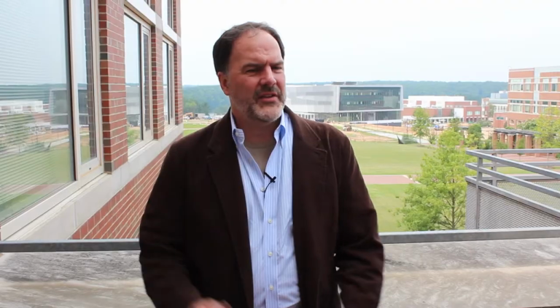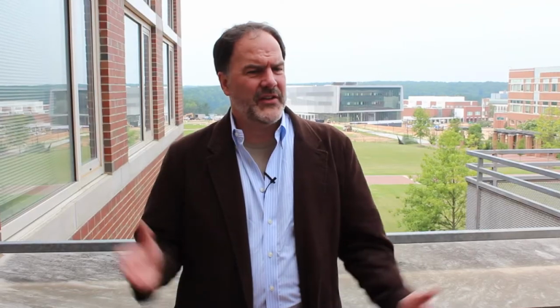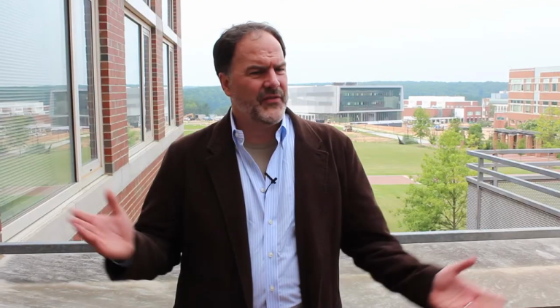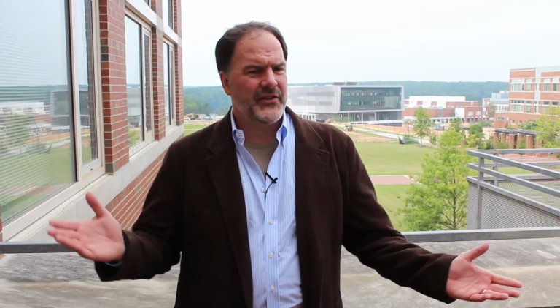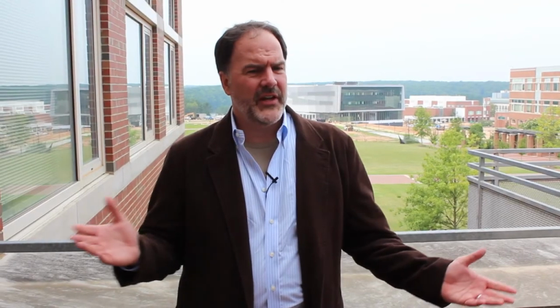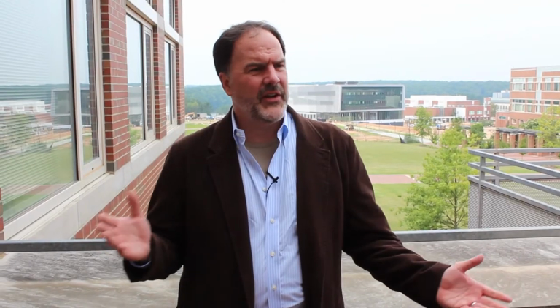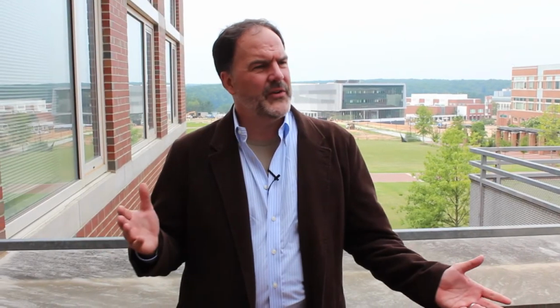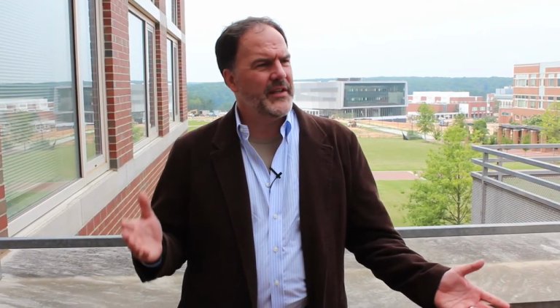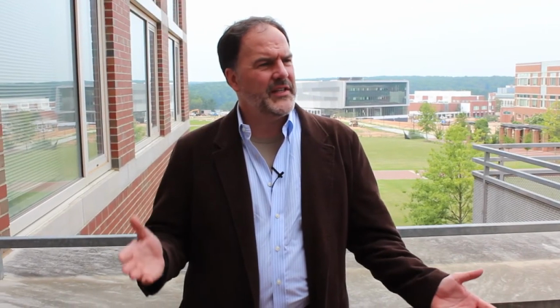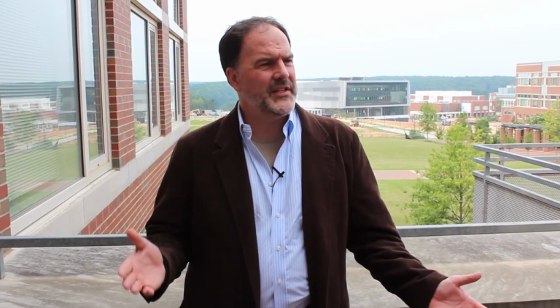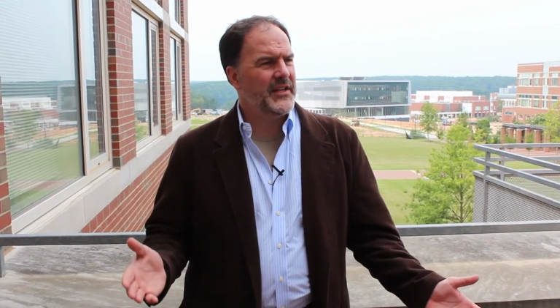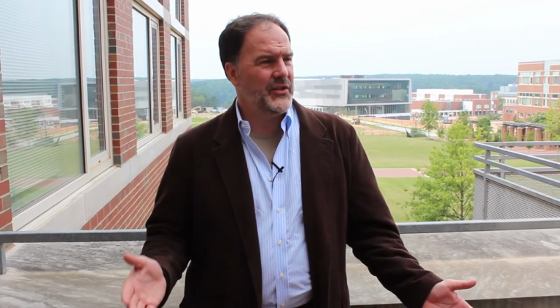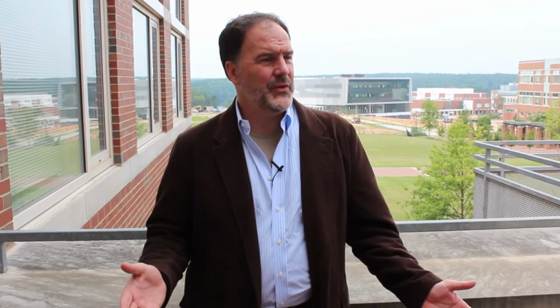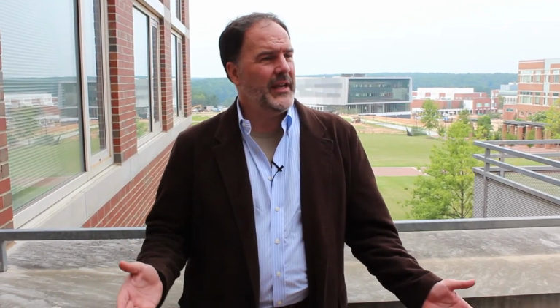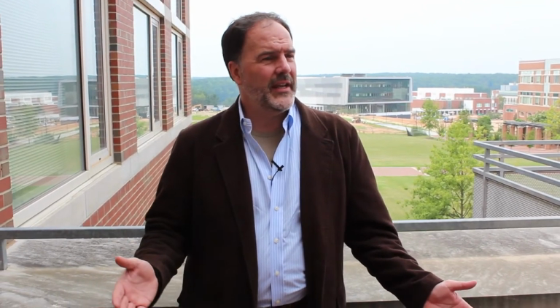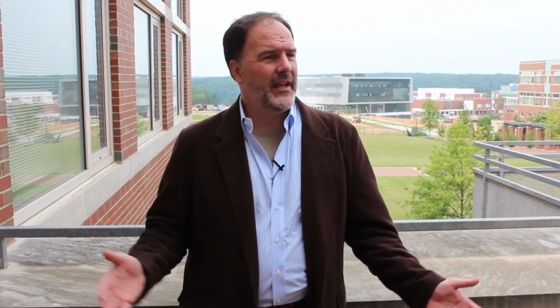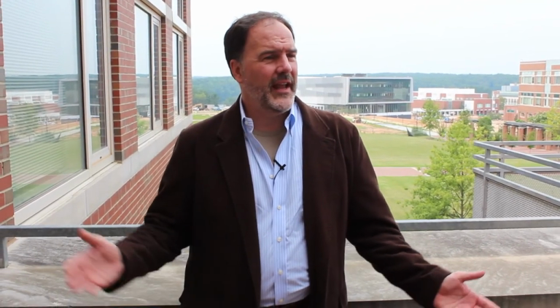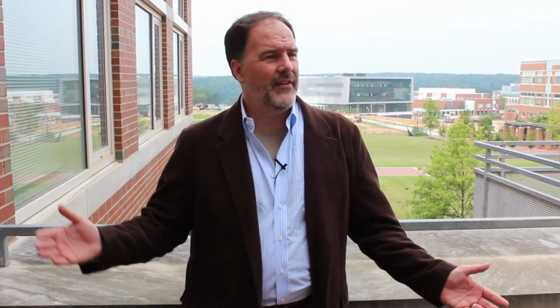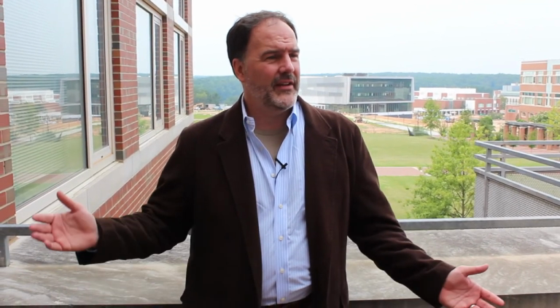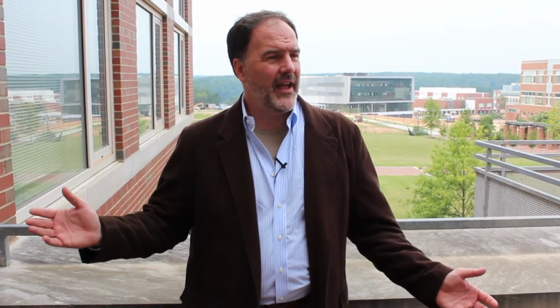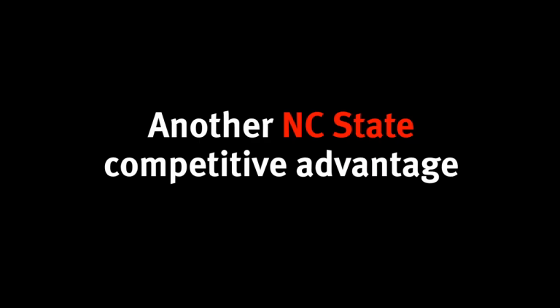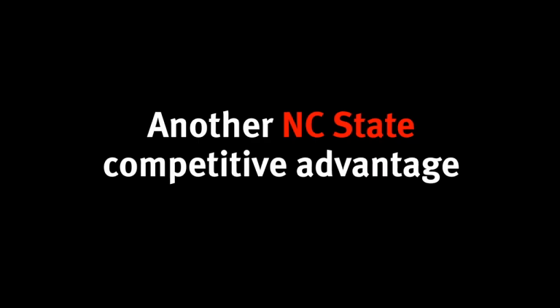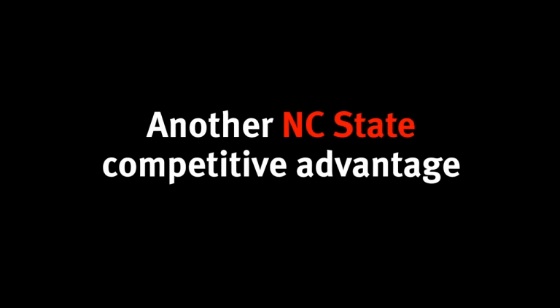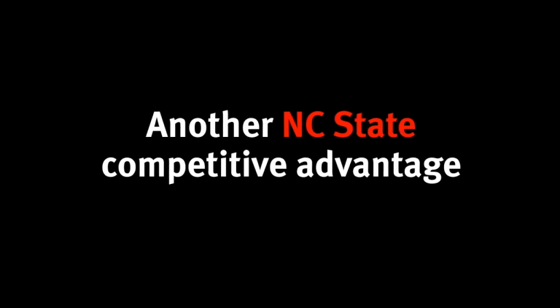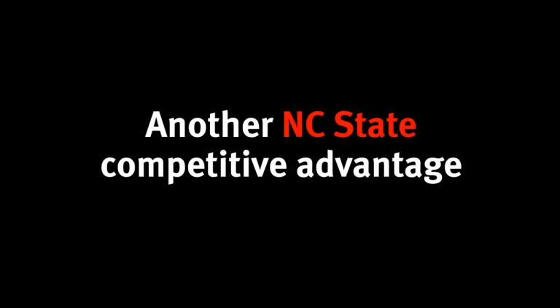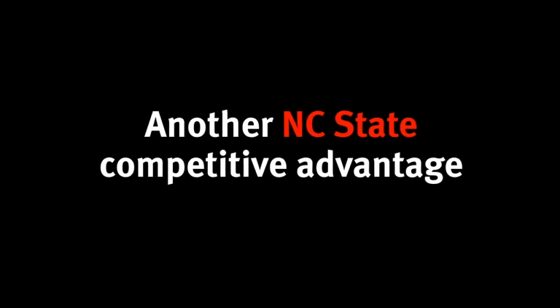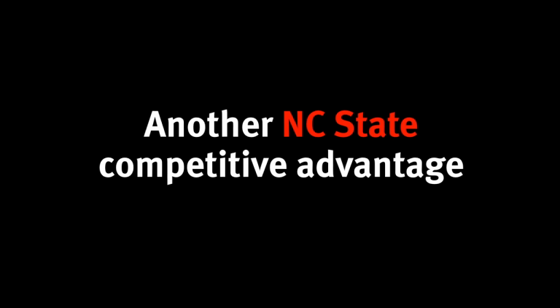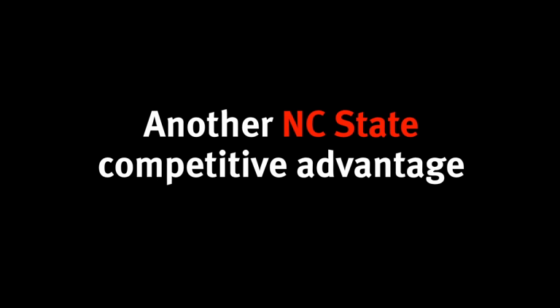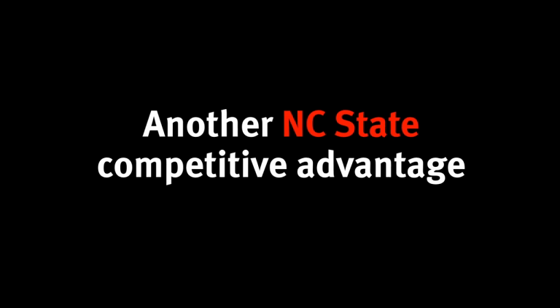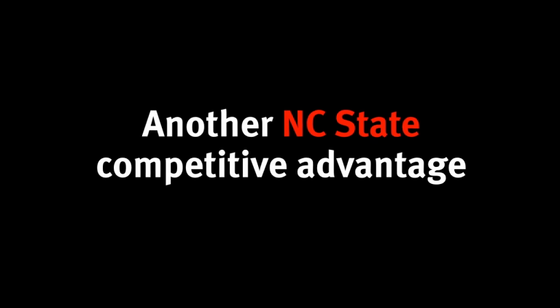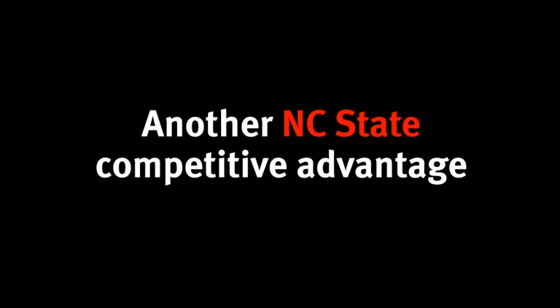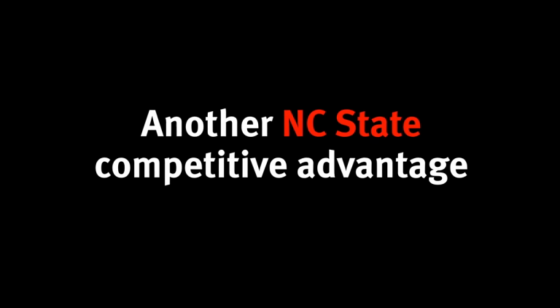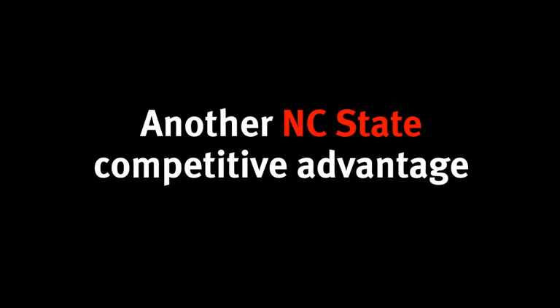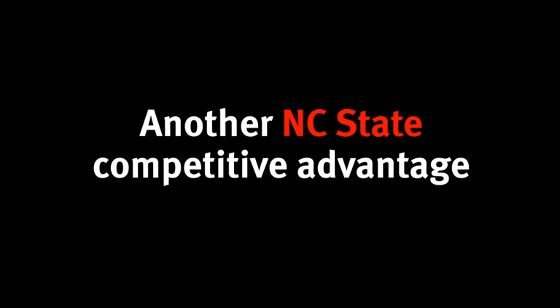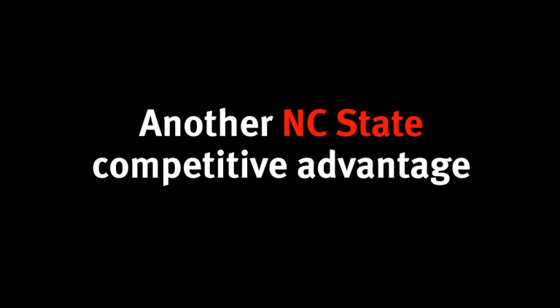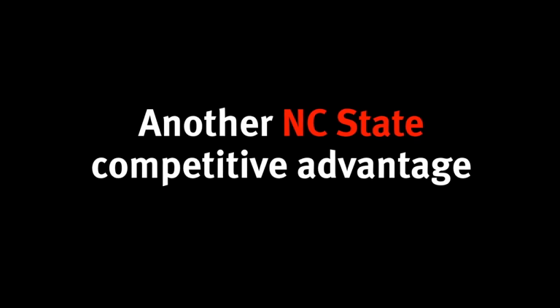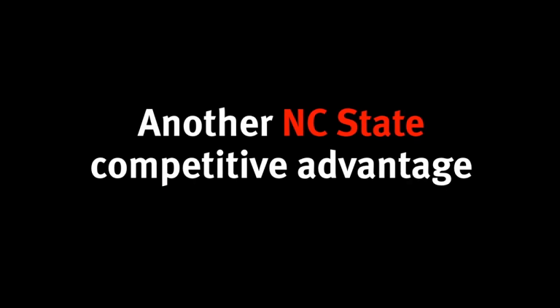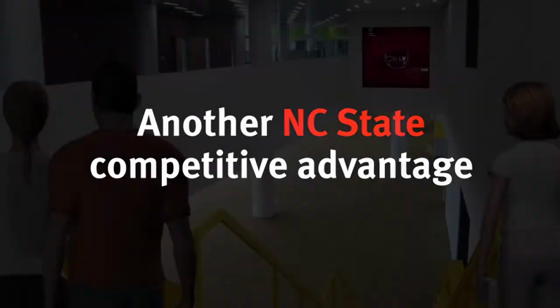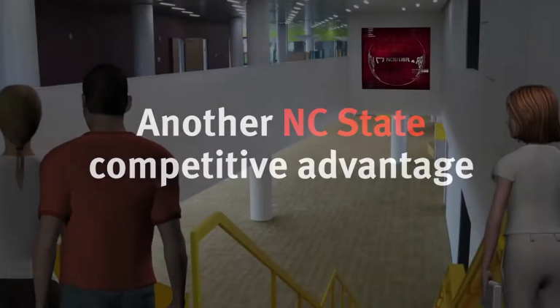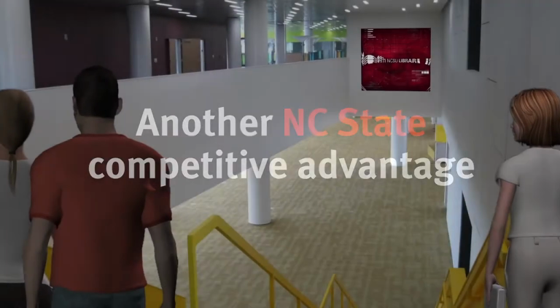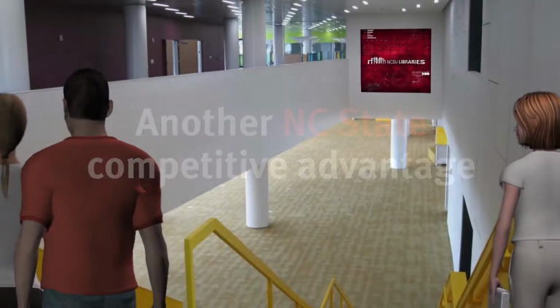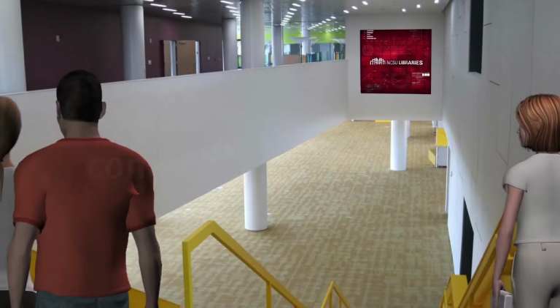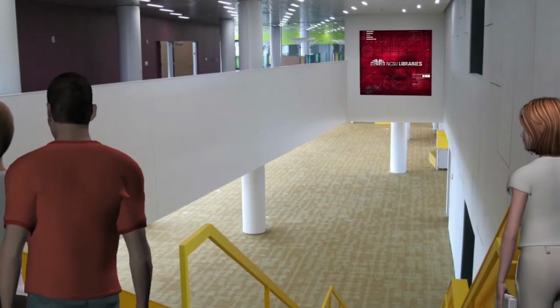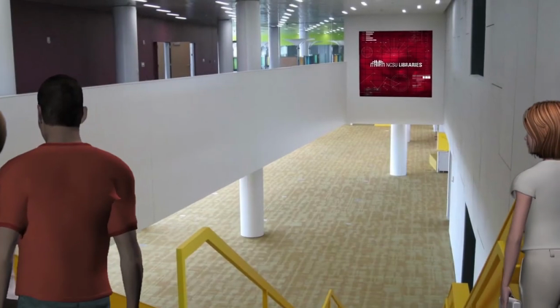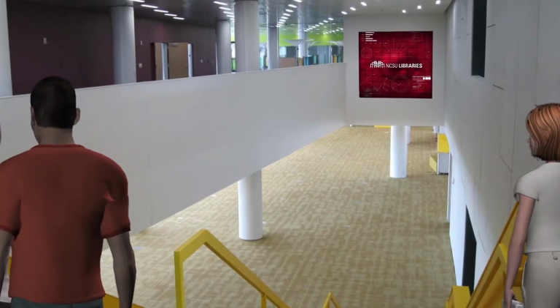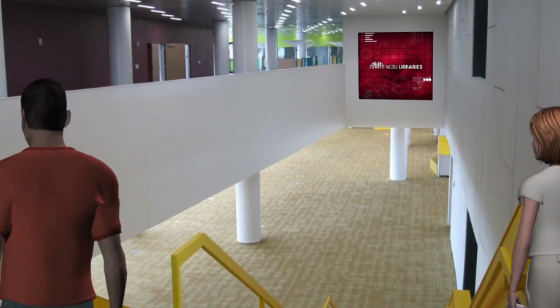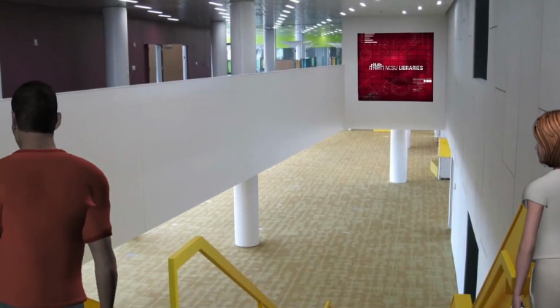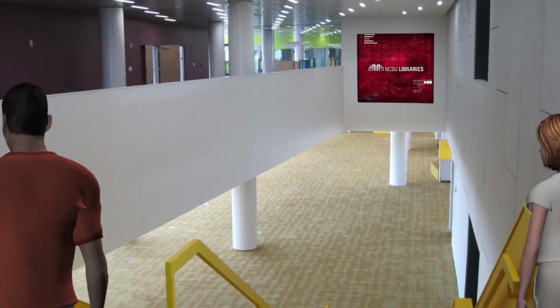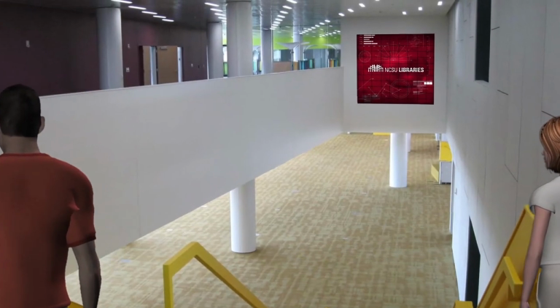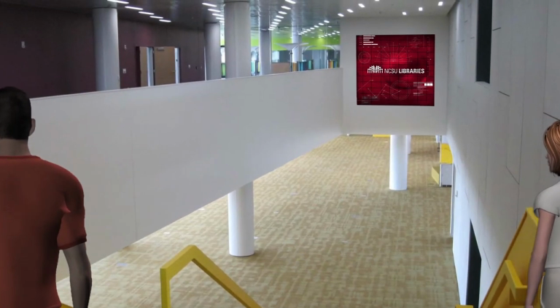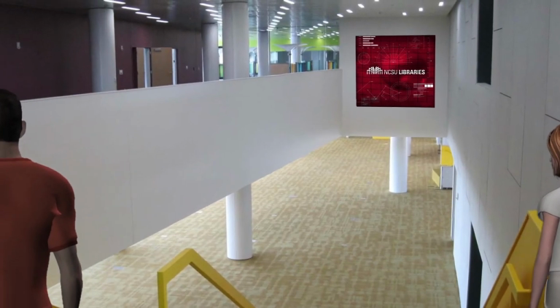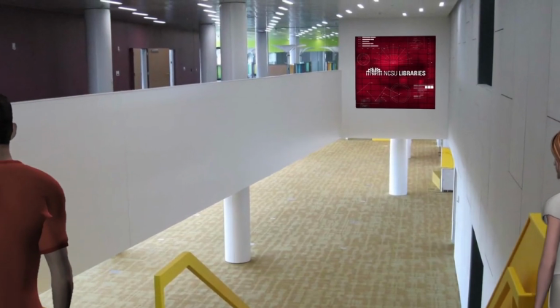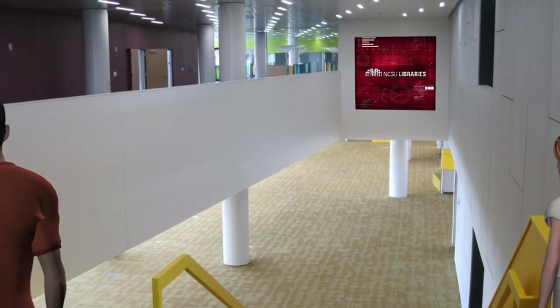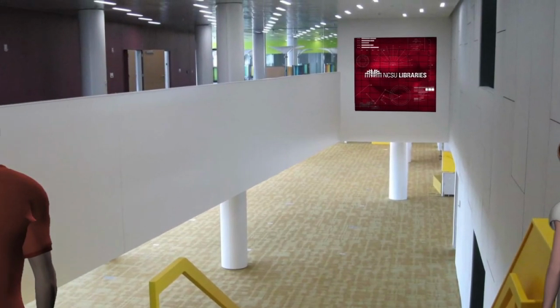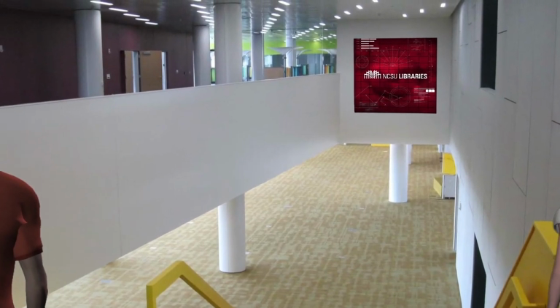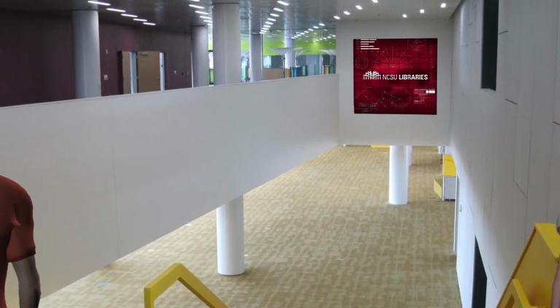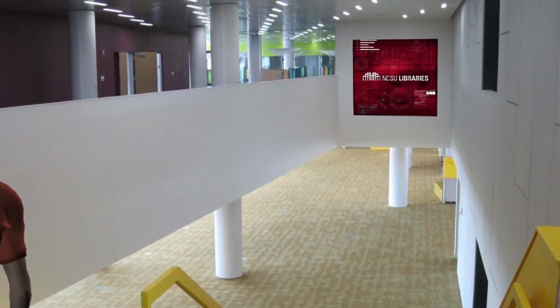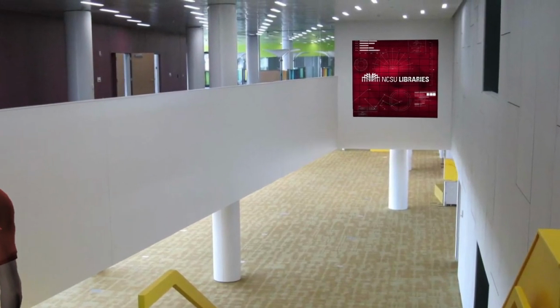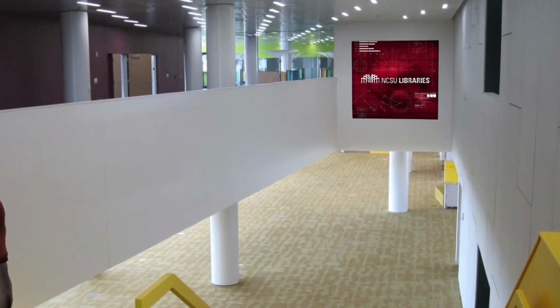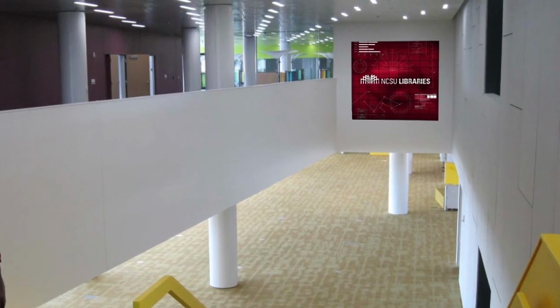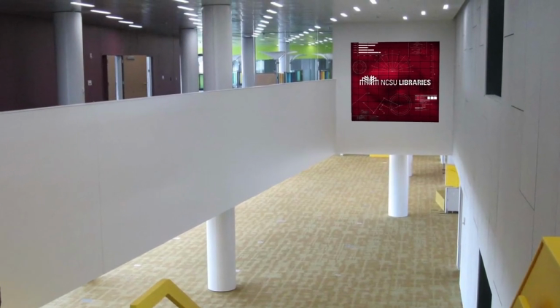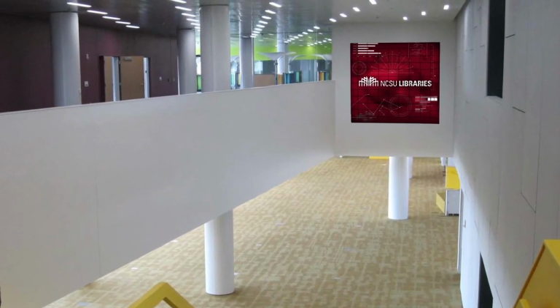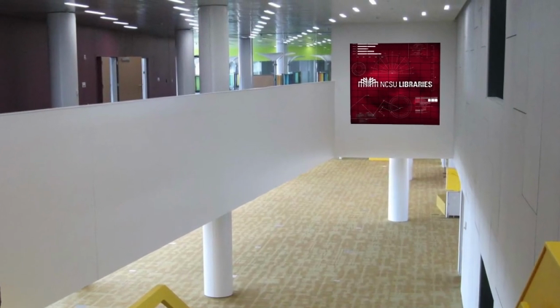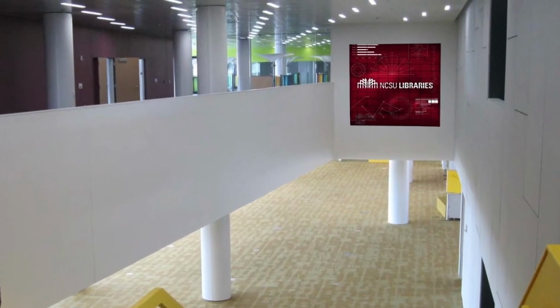As far as I know, NC State is unique in having accessibility for students to such an amazing facility. And it's only a little peek at what's to come.